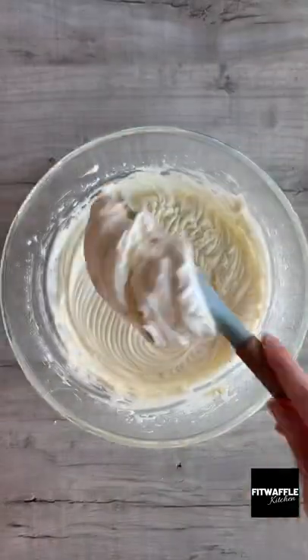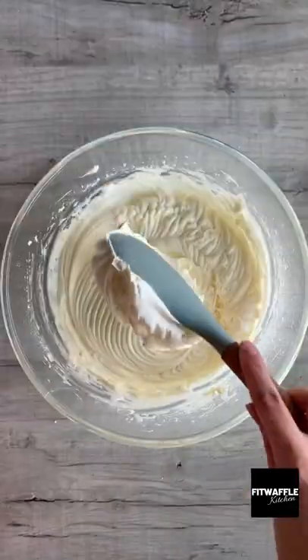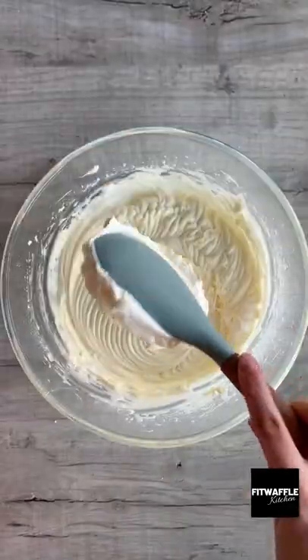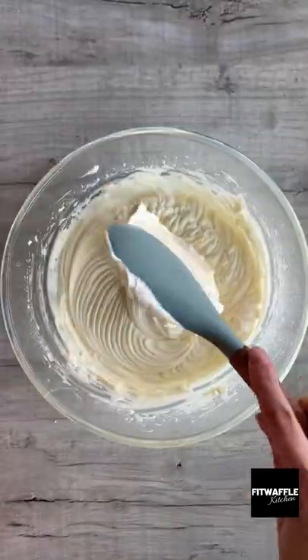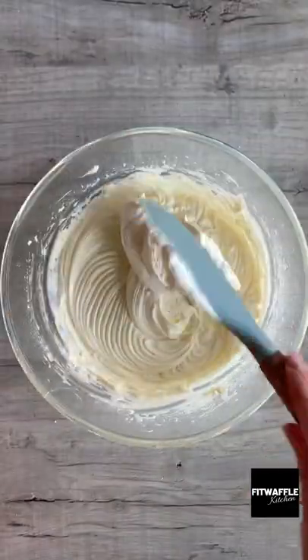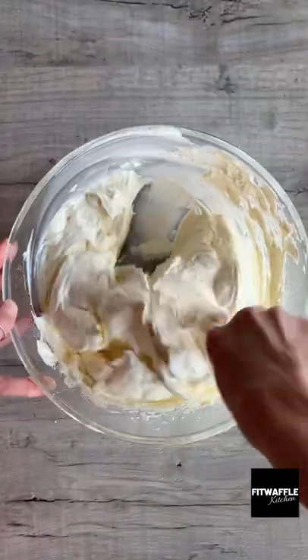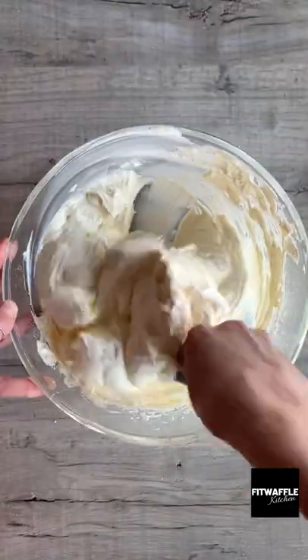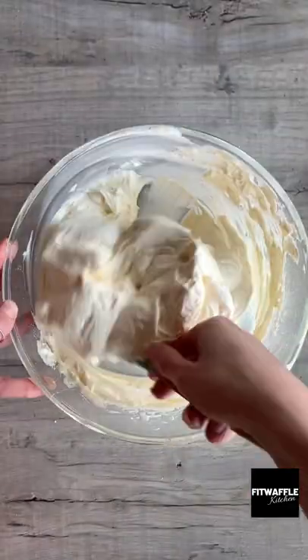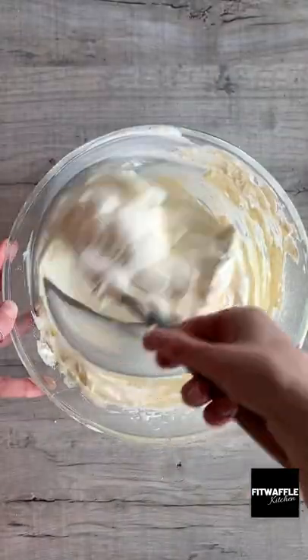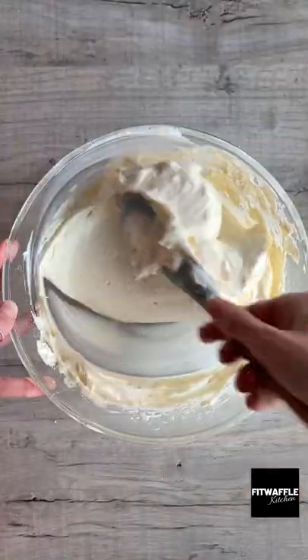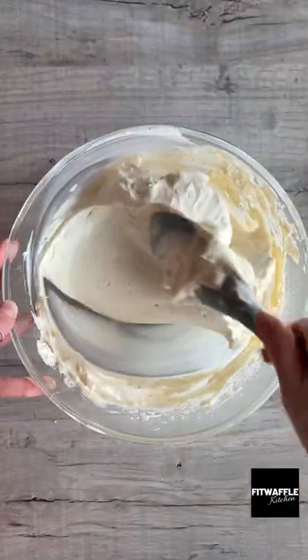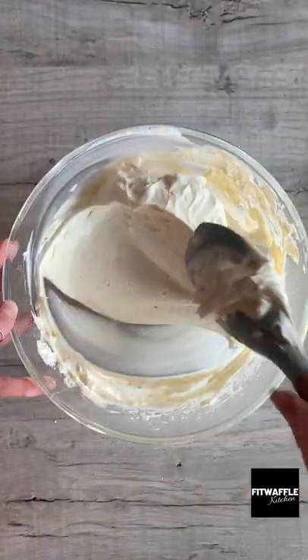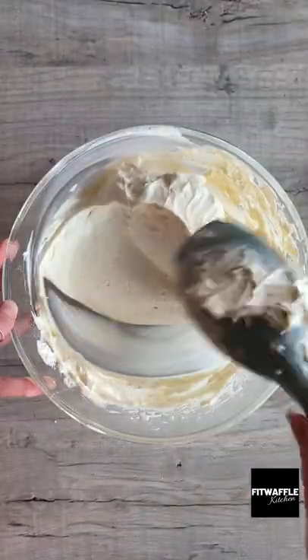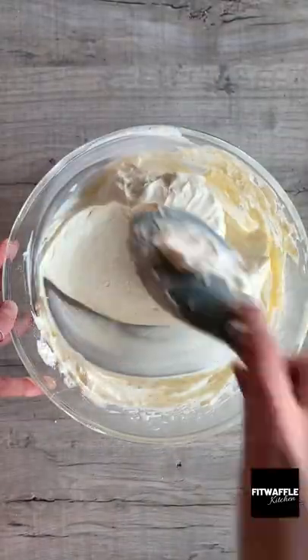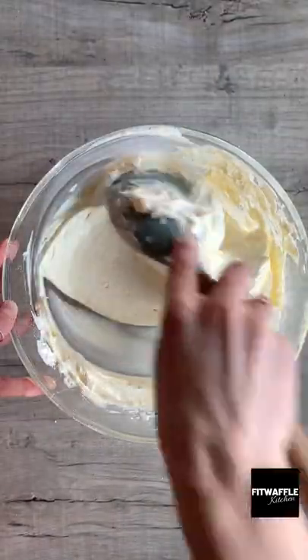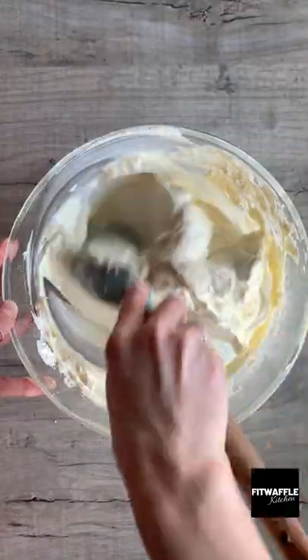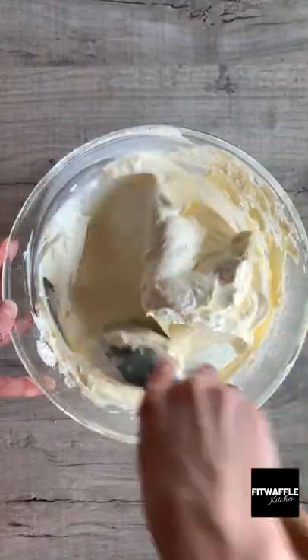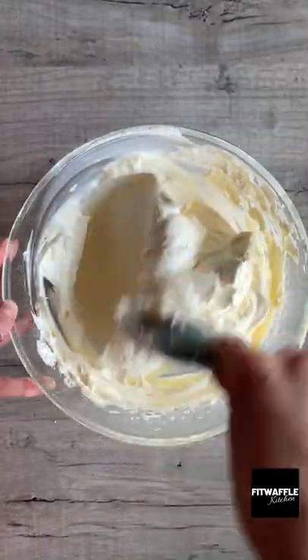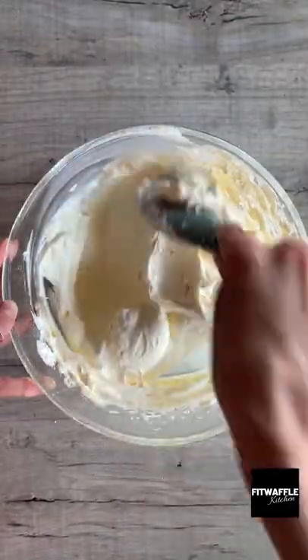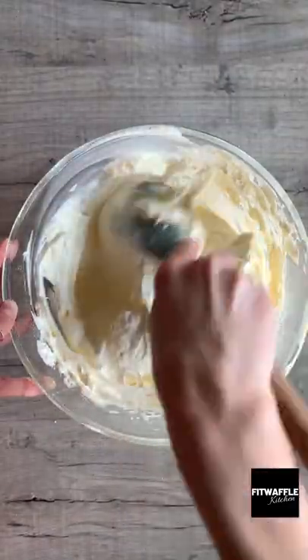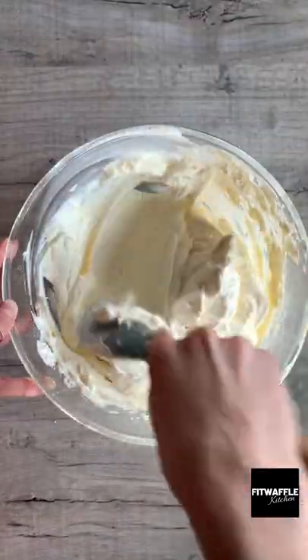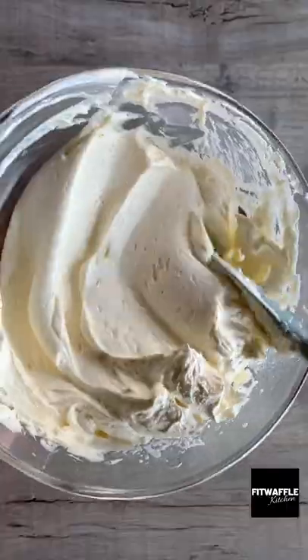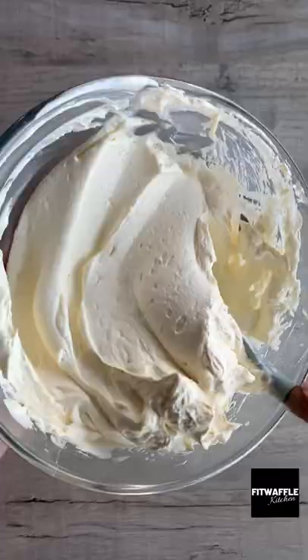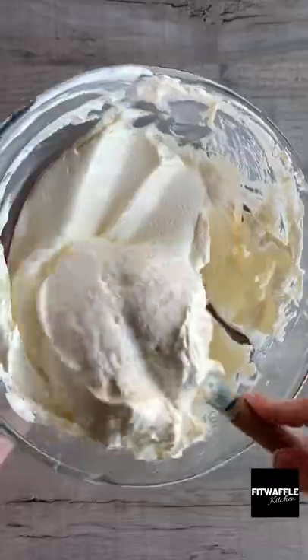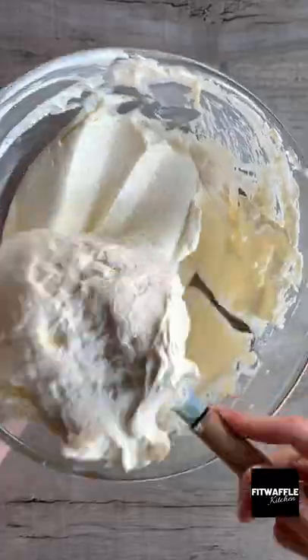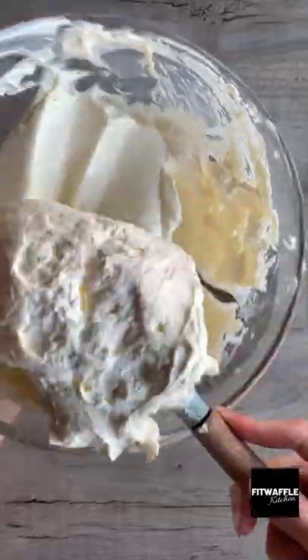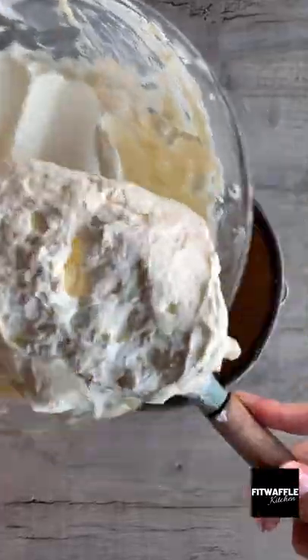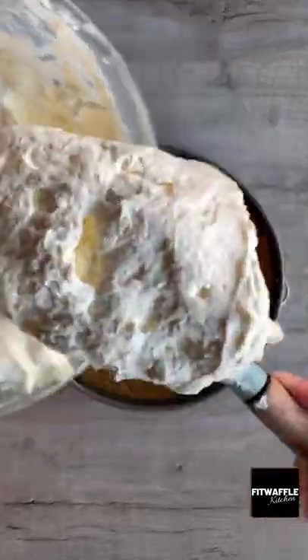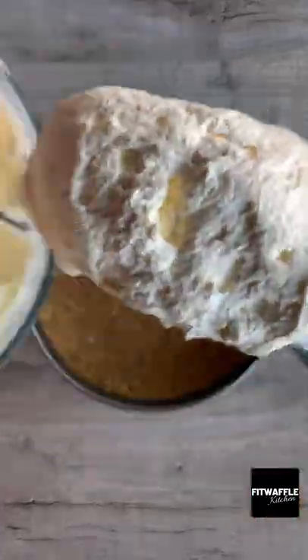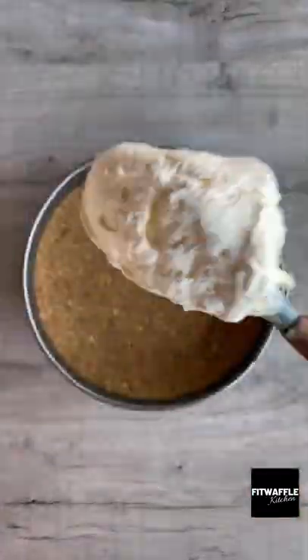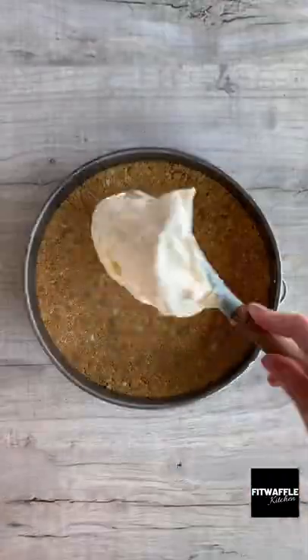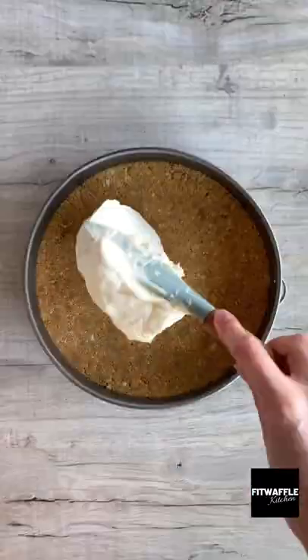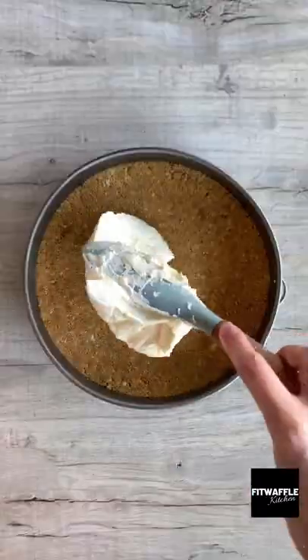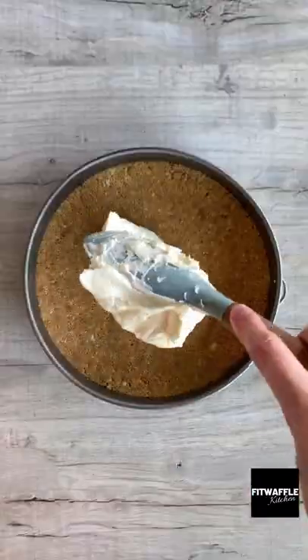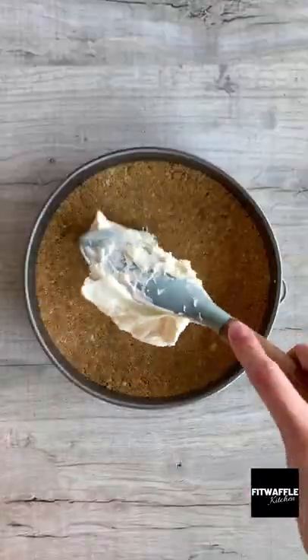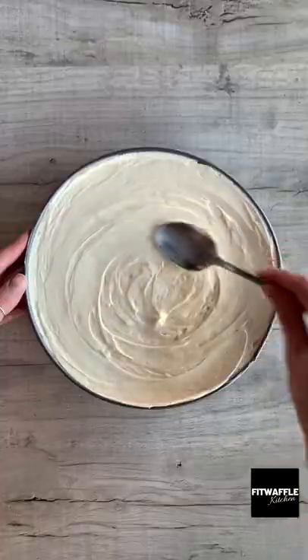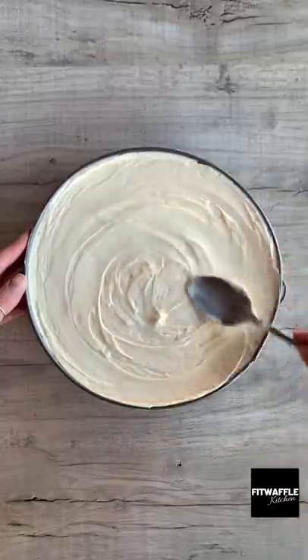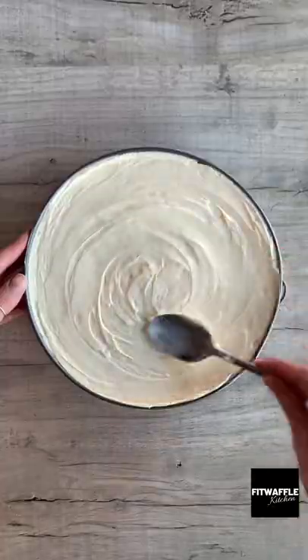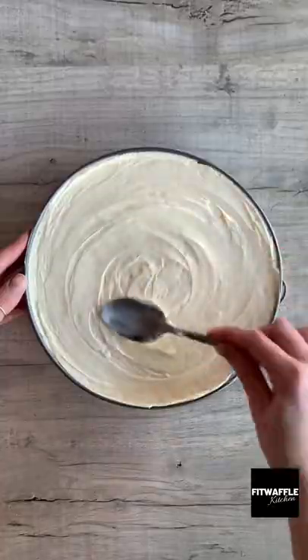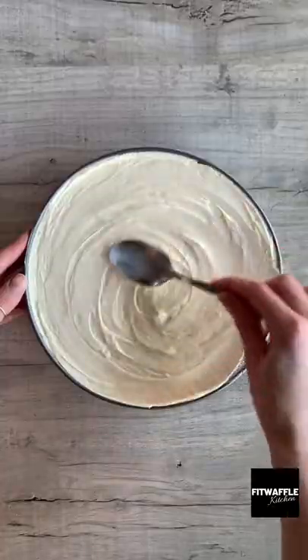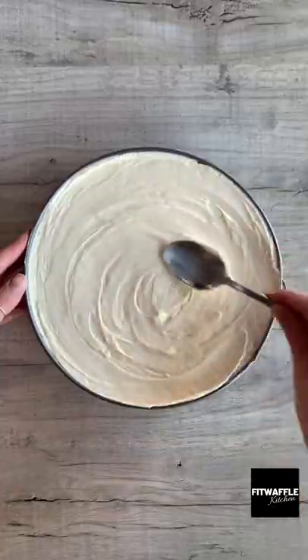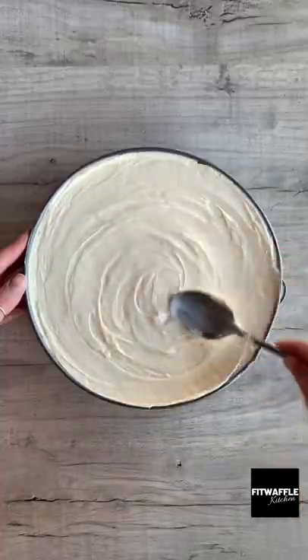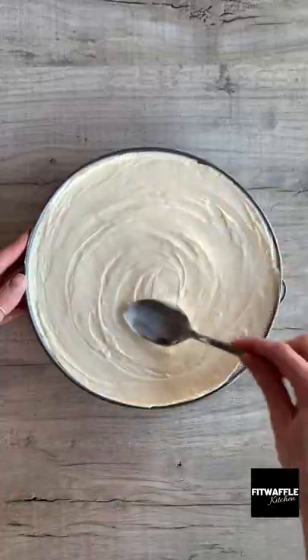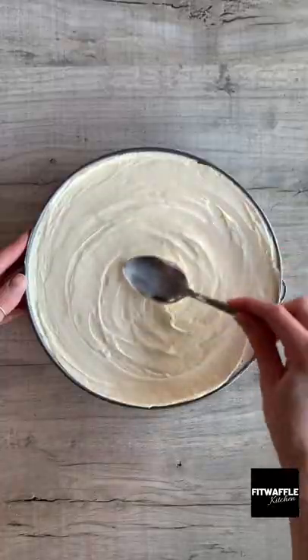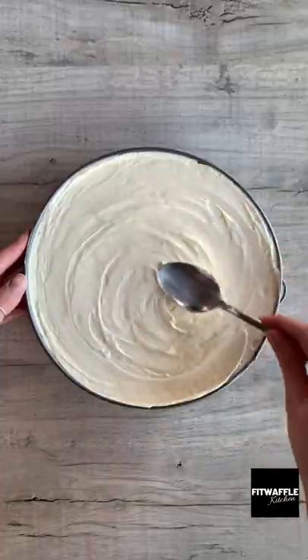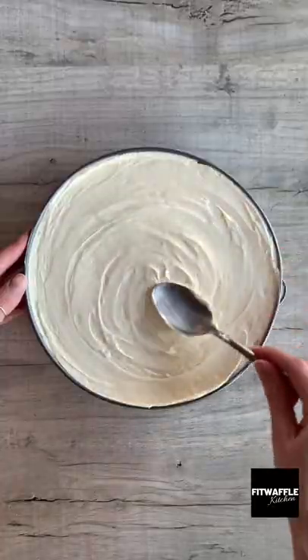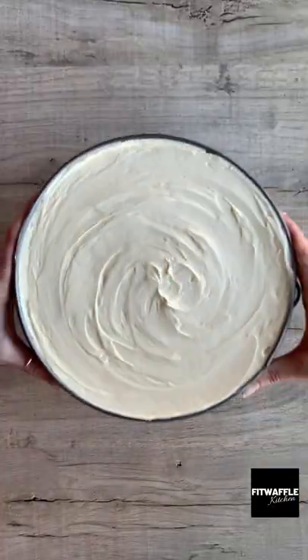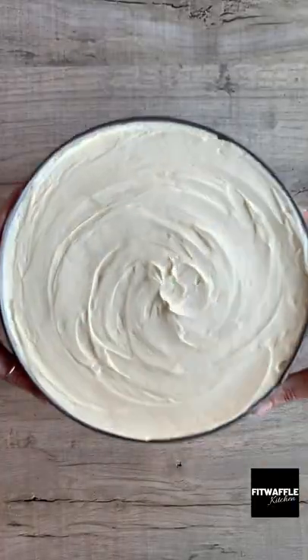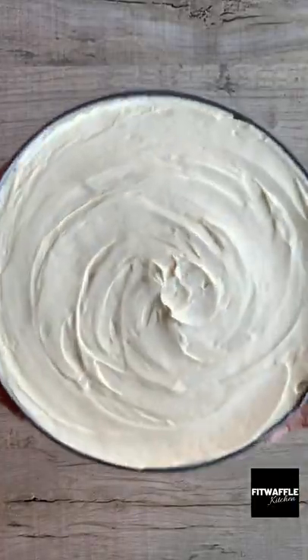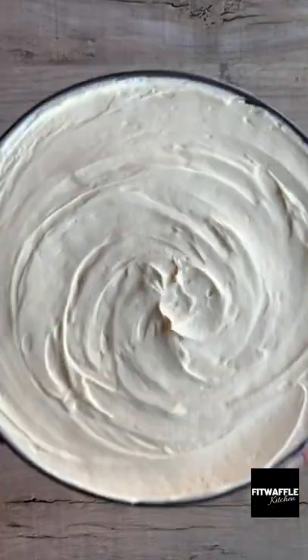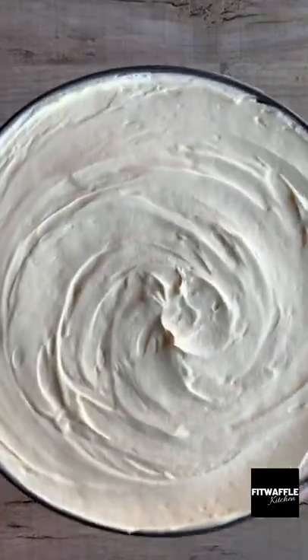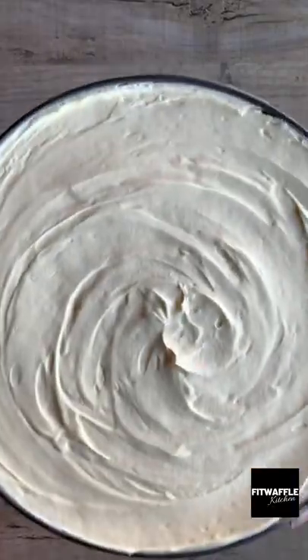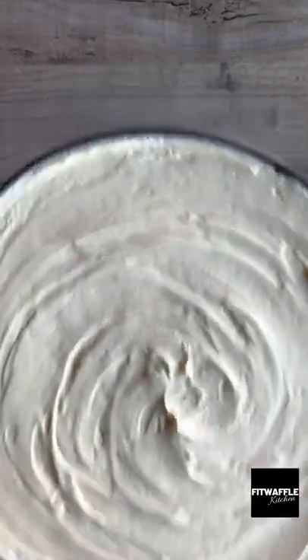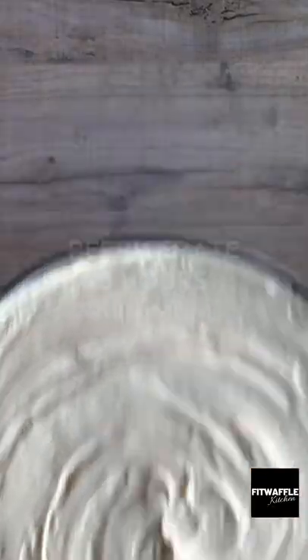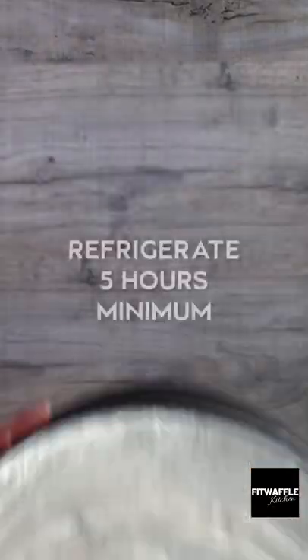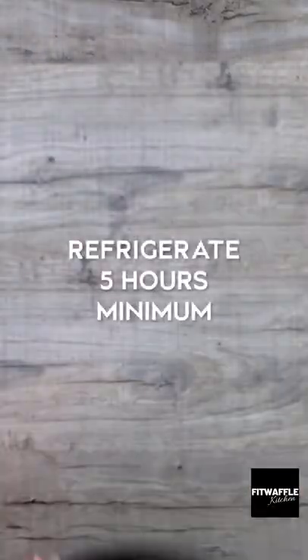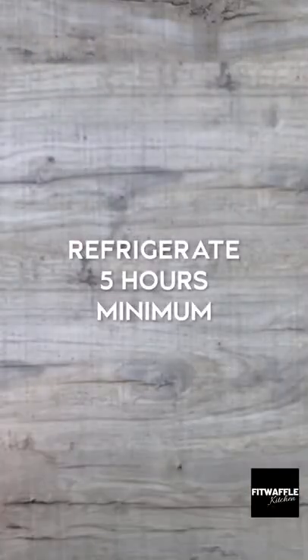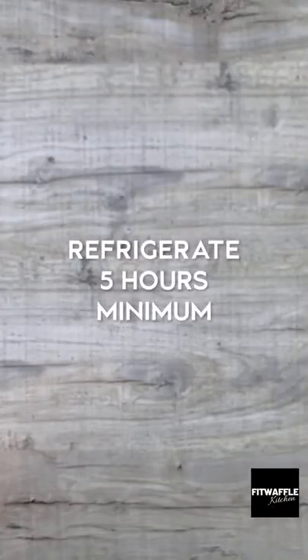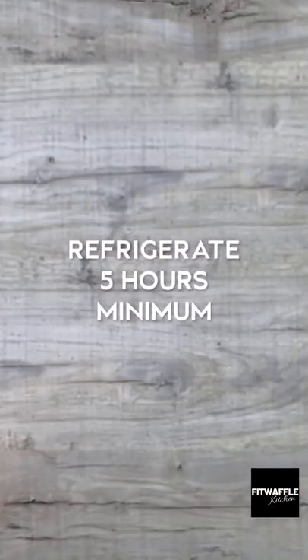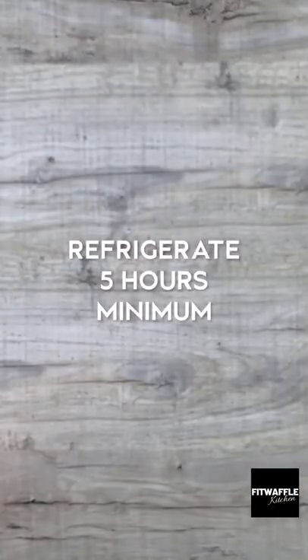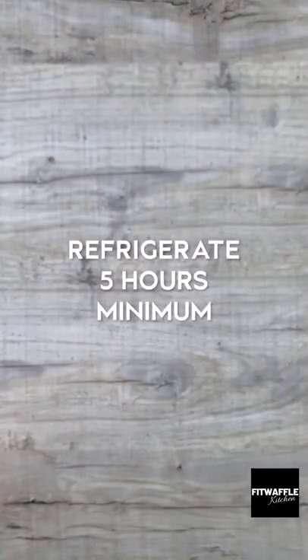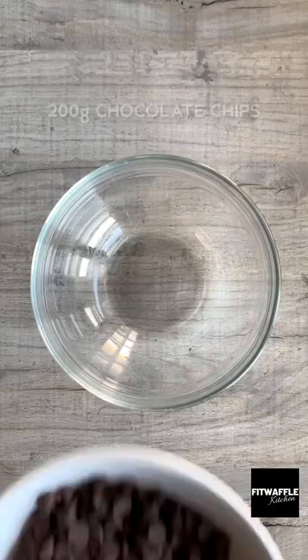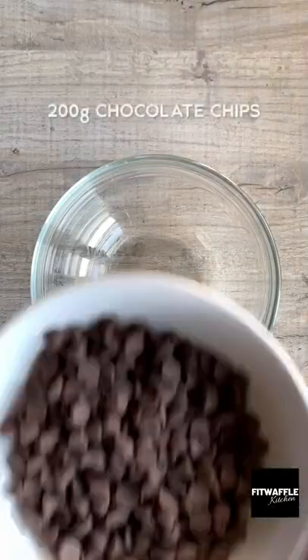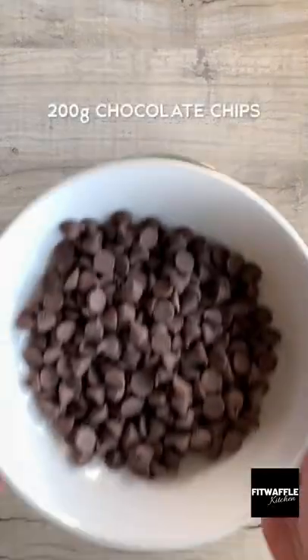Scoop the whipped cream into the mix and fold it in, then spoon the mix onto your base and smooth it out. Set in the fridge for at least 5 hours.